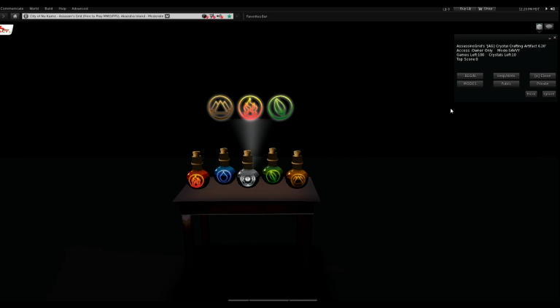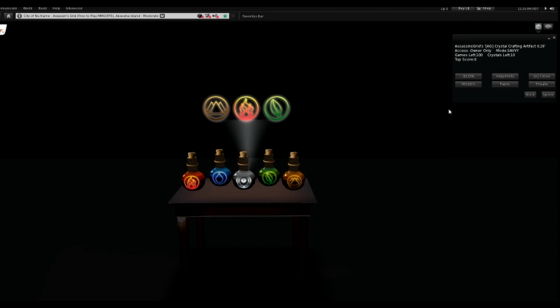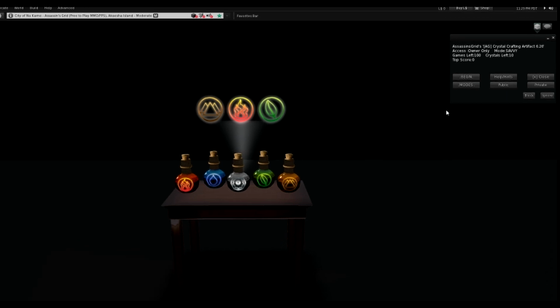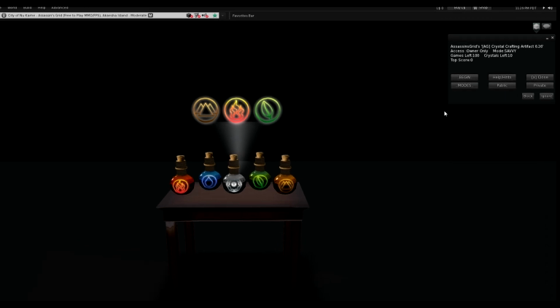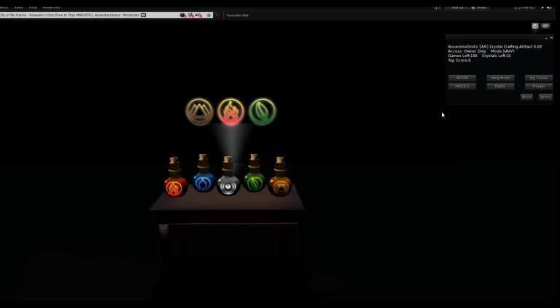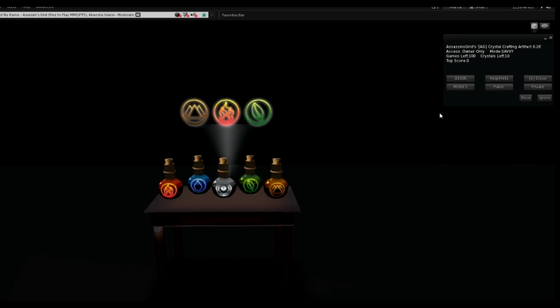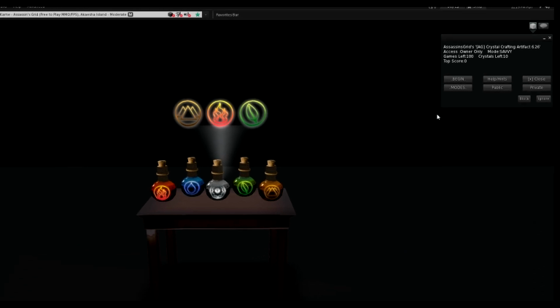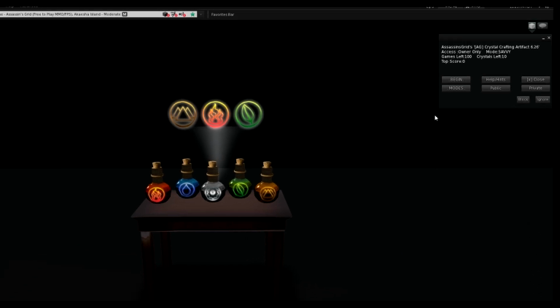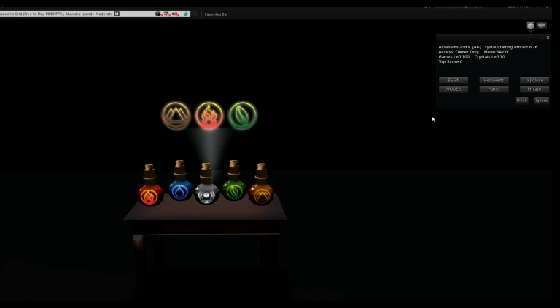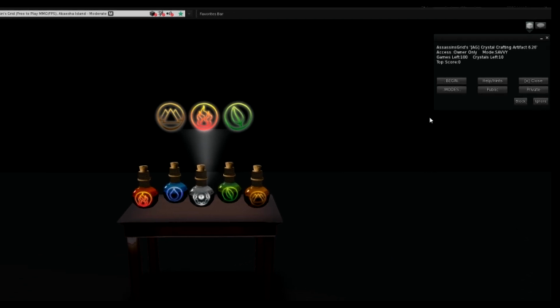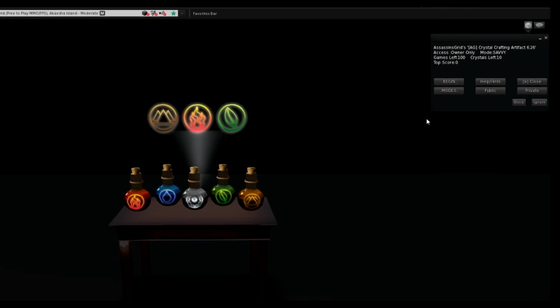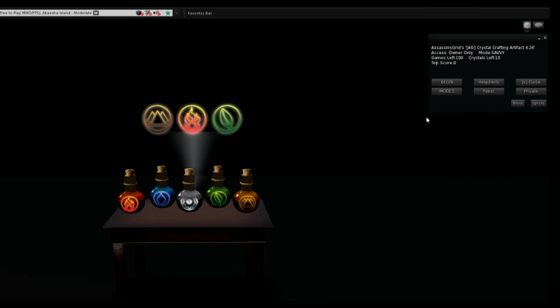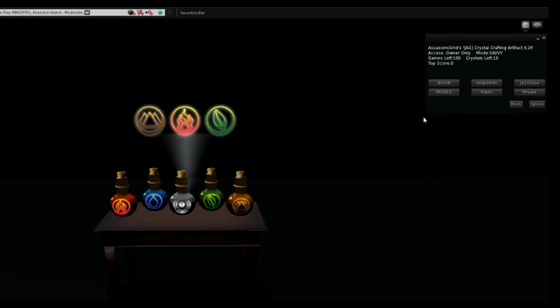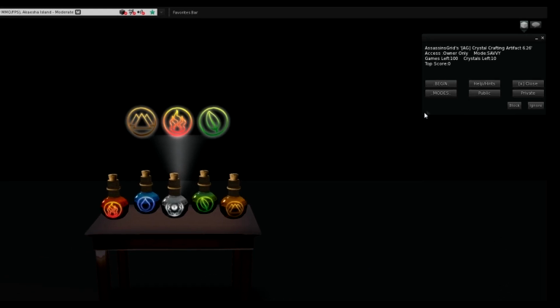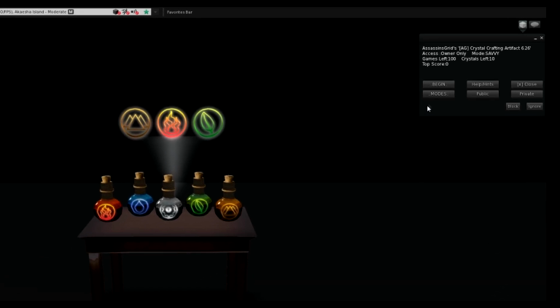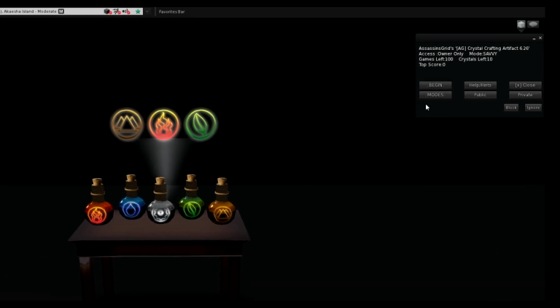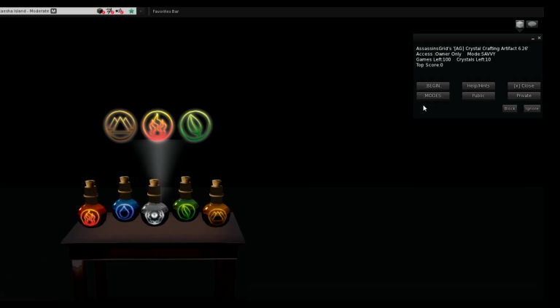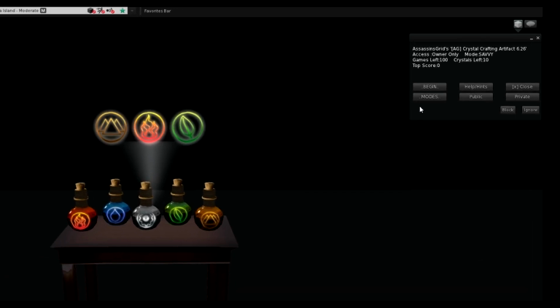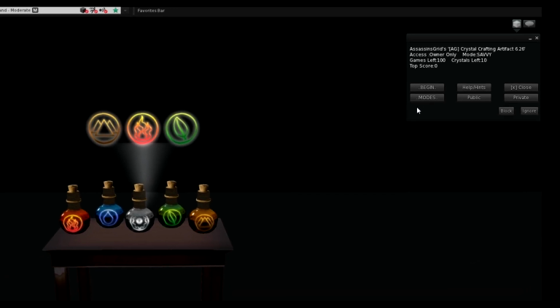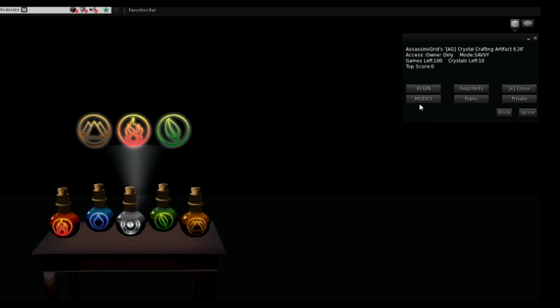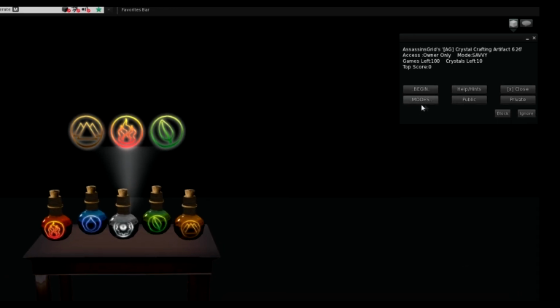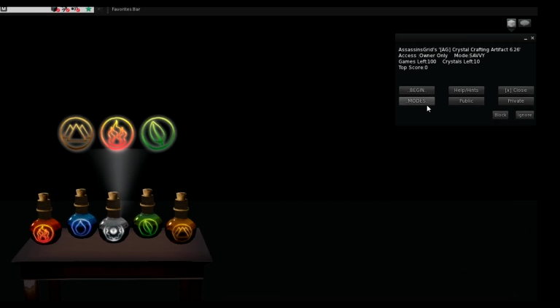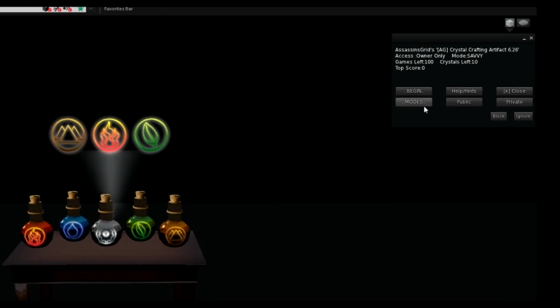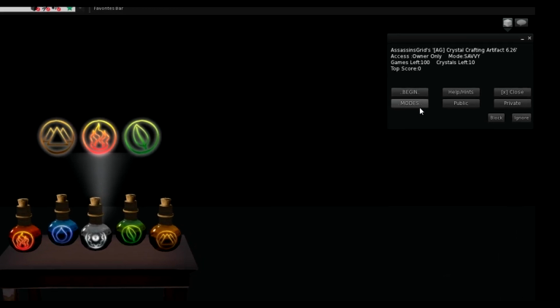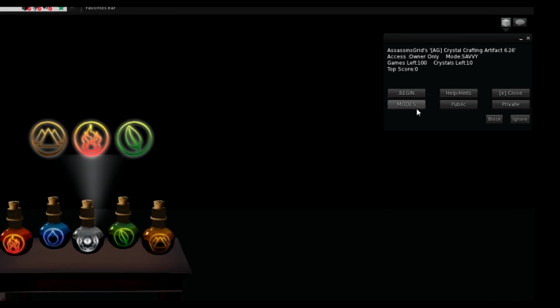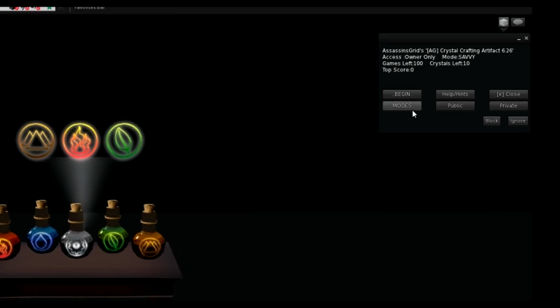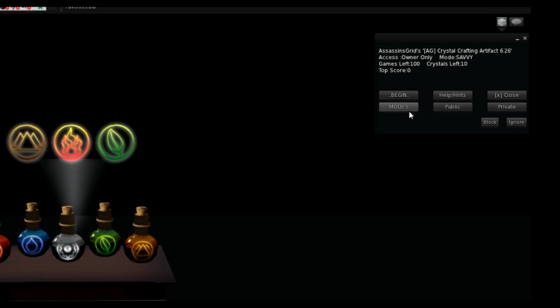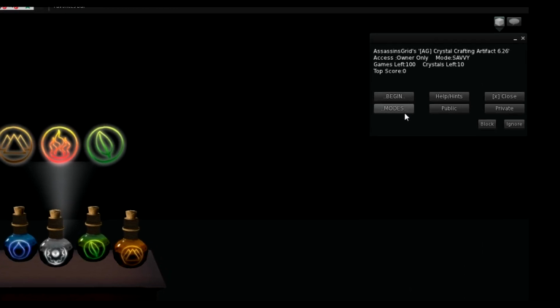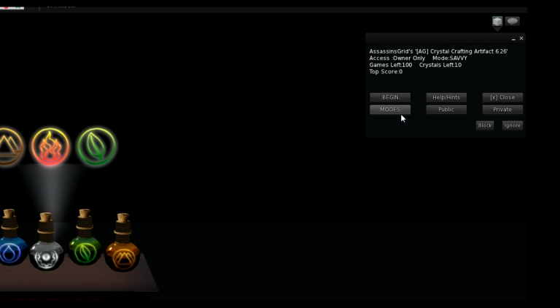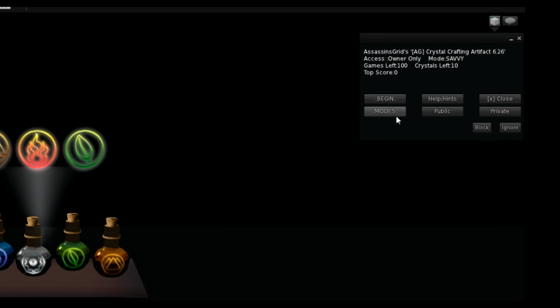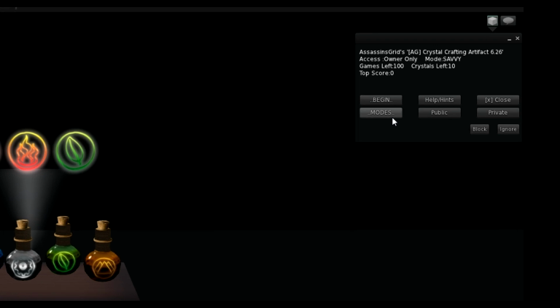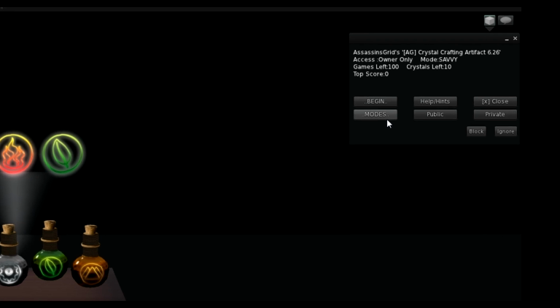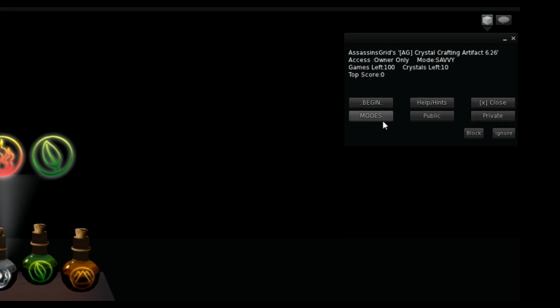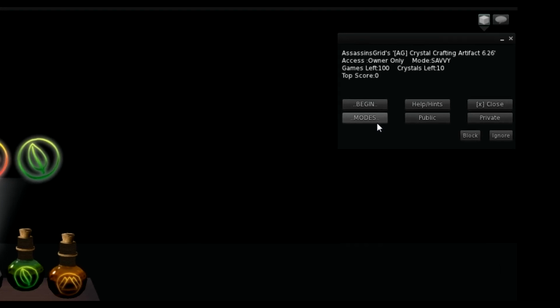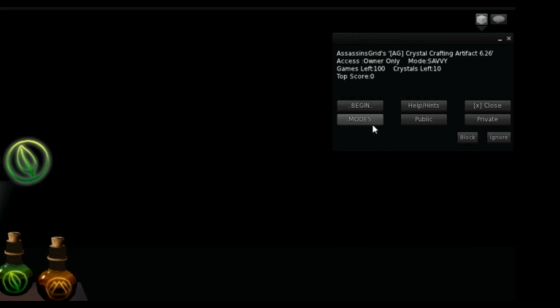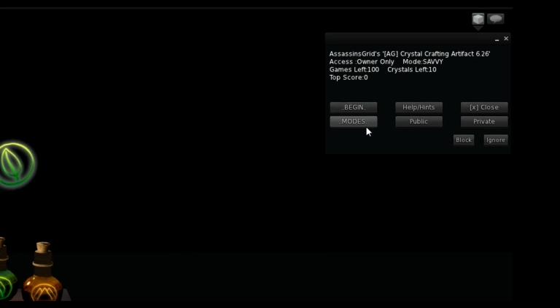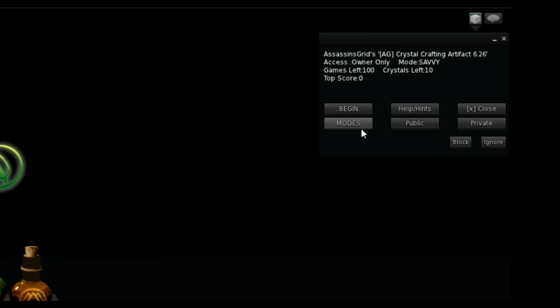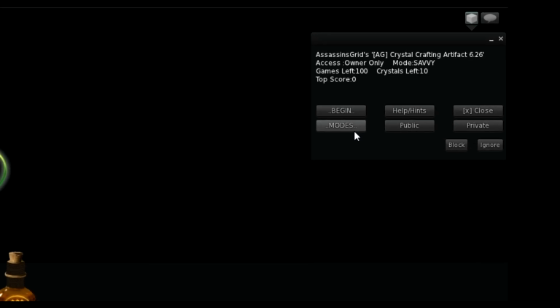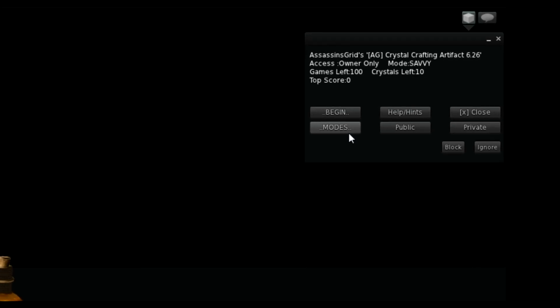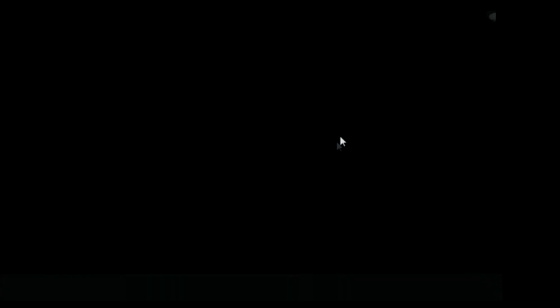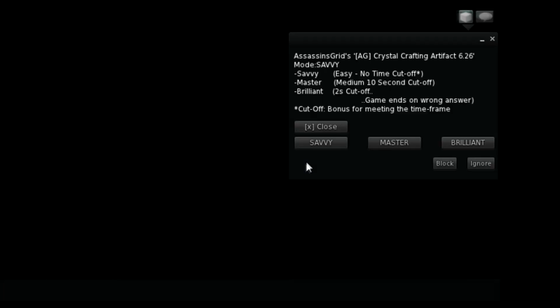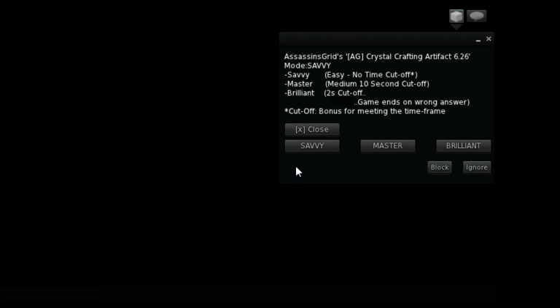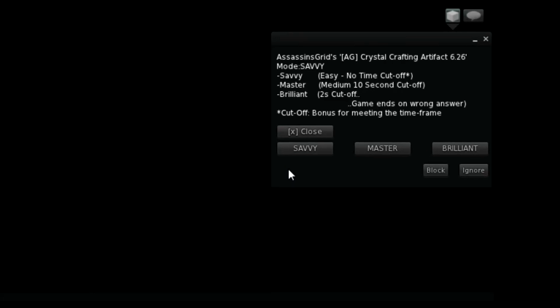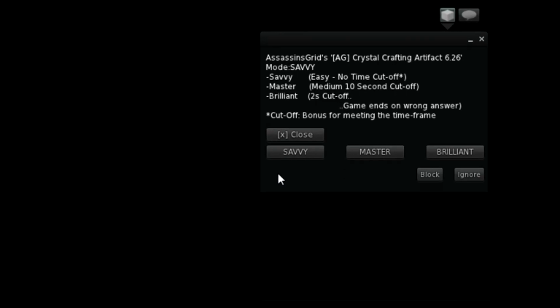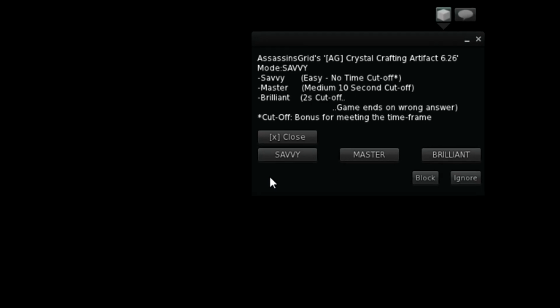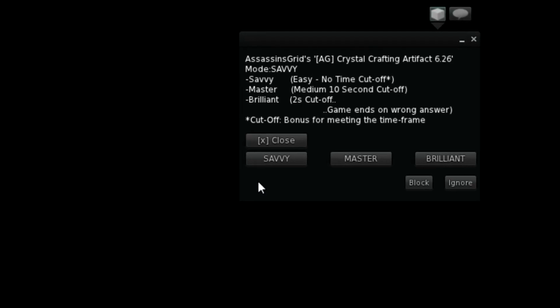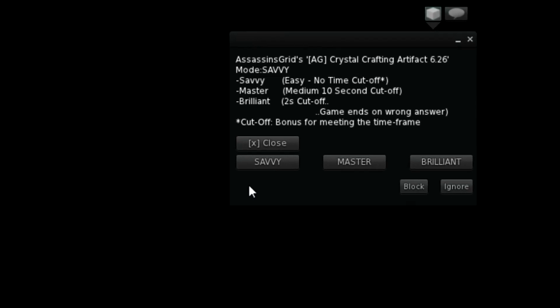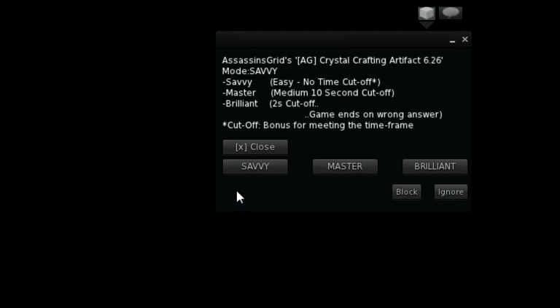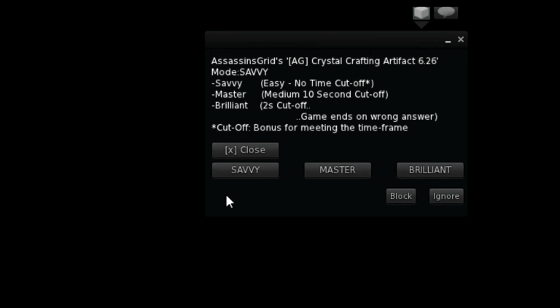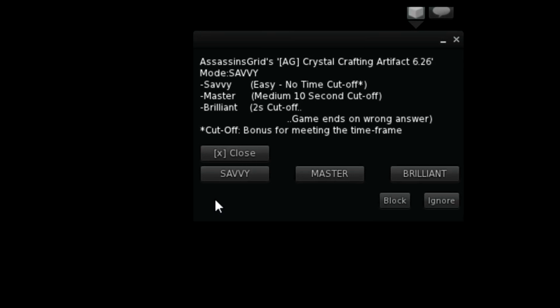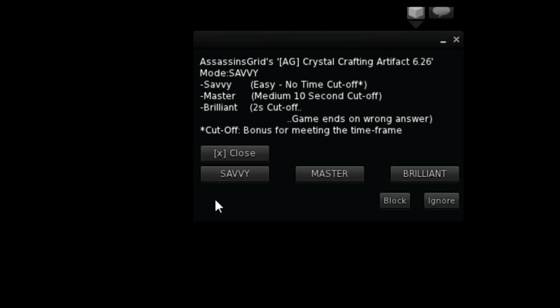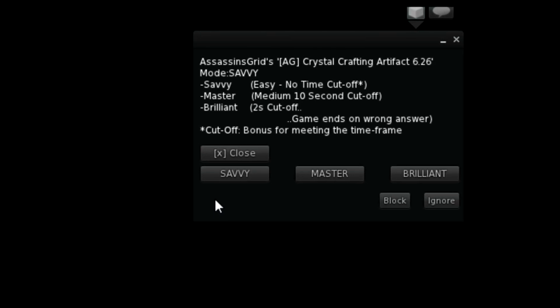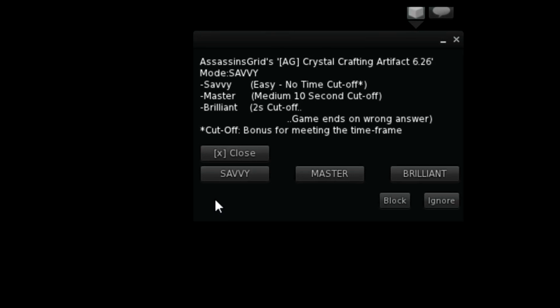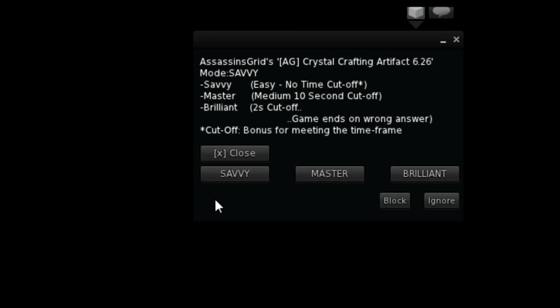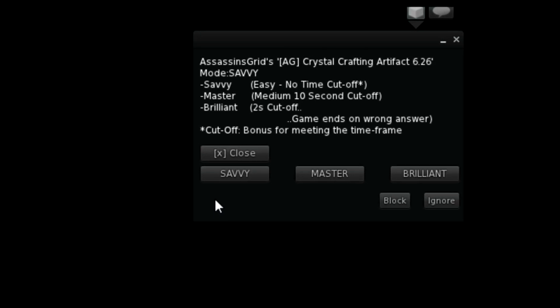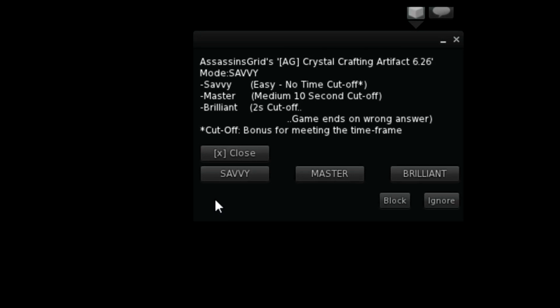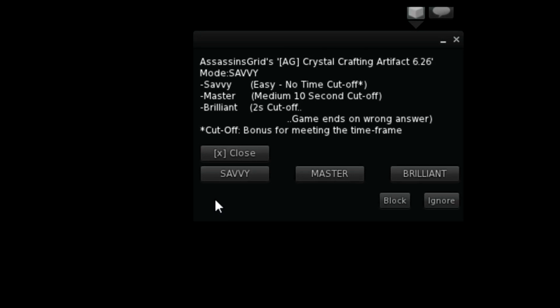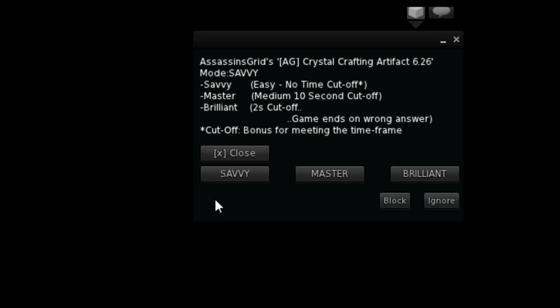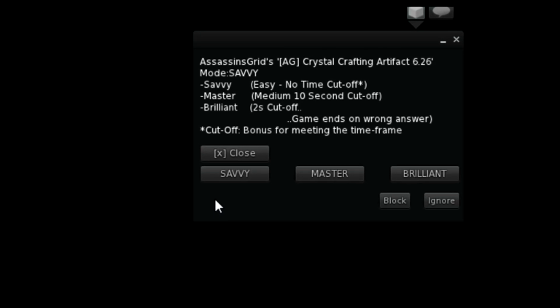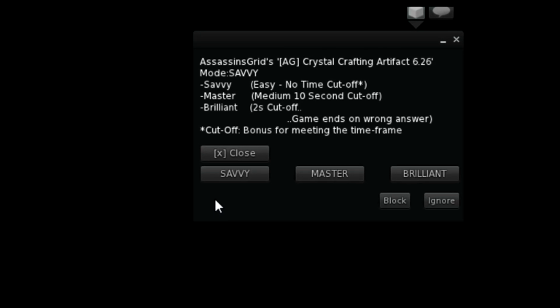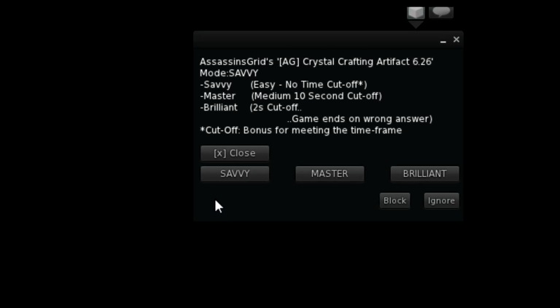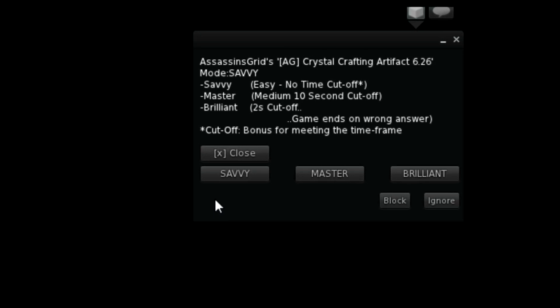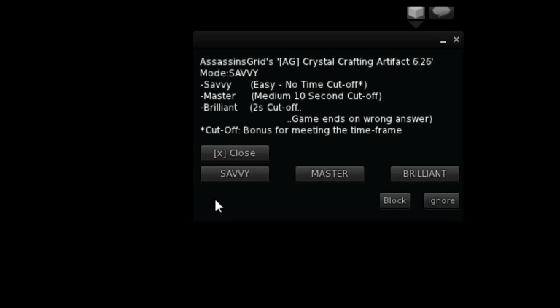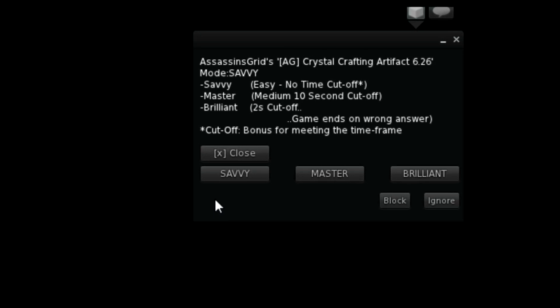You will notice that your CCA comes with three modes. If you click modes from the main menu, you'll see Savvy, Master, and Brilliant.